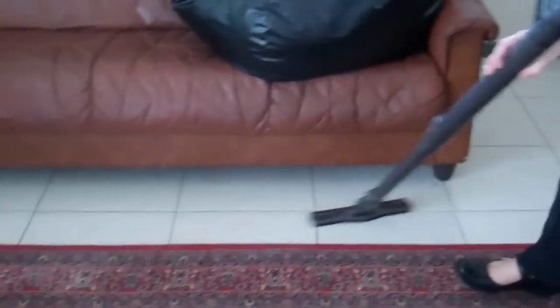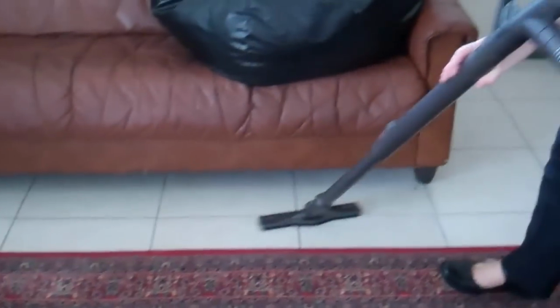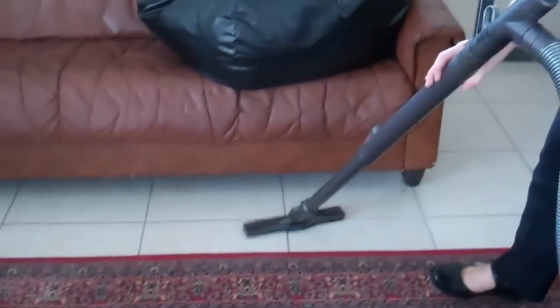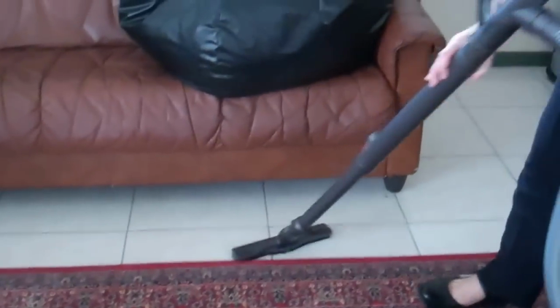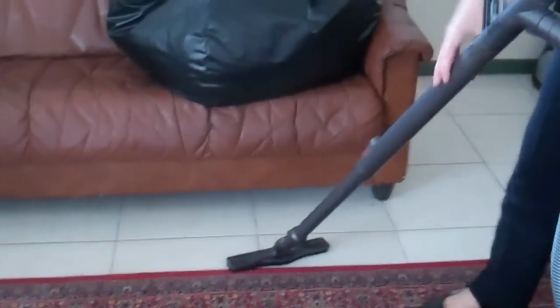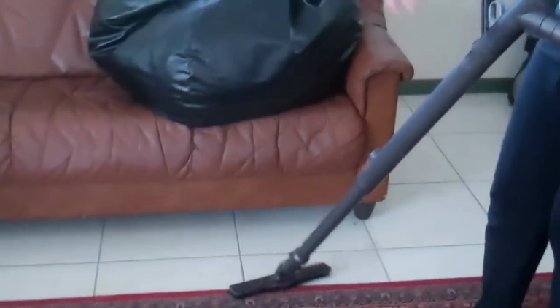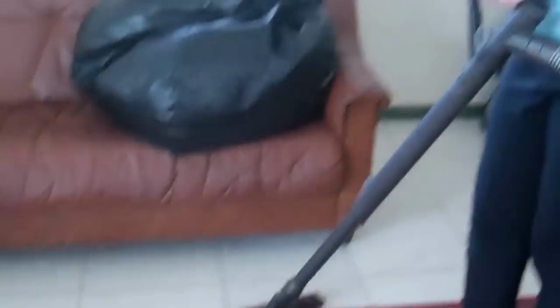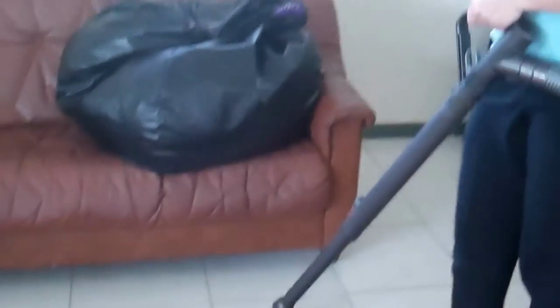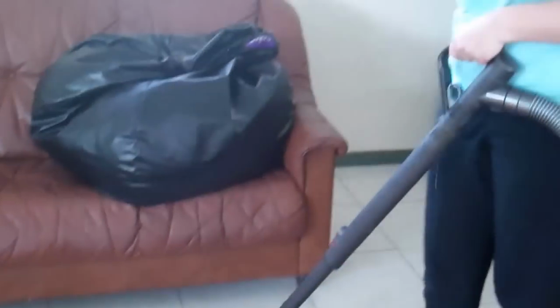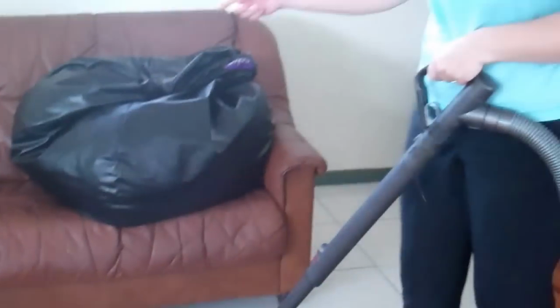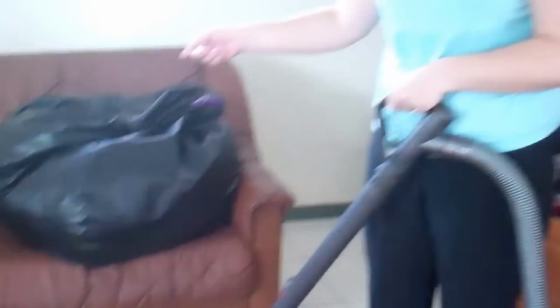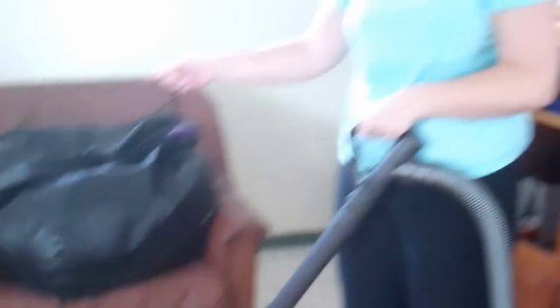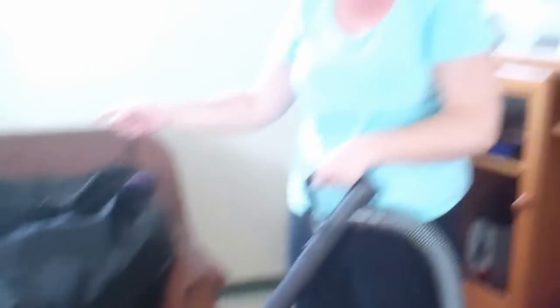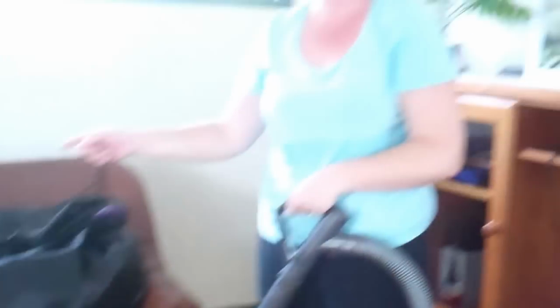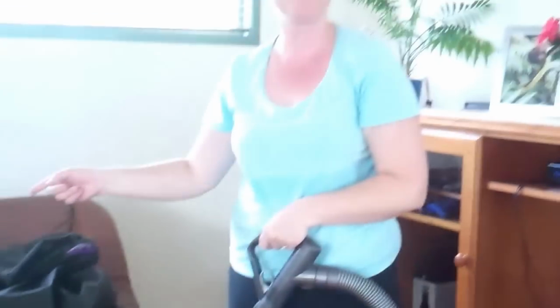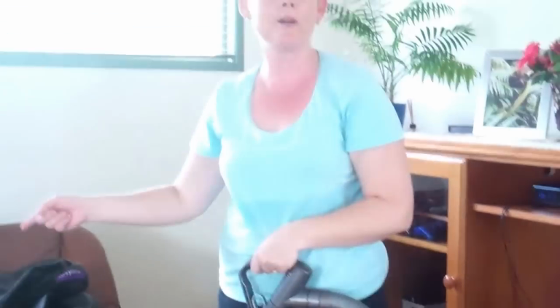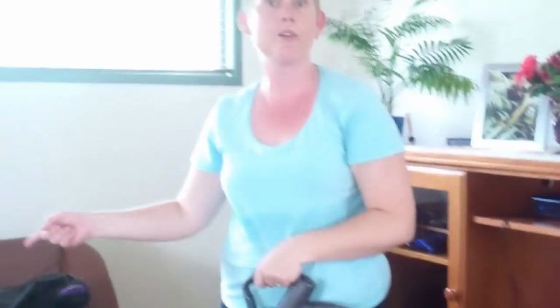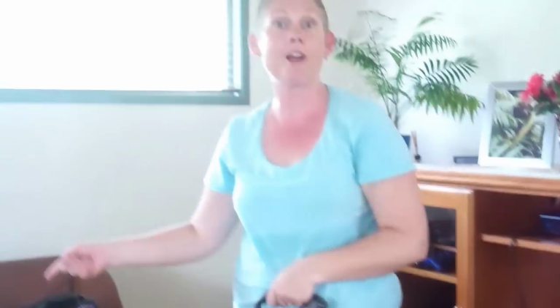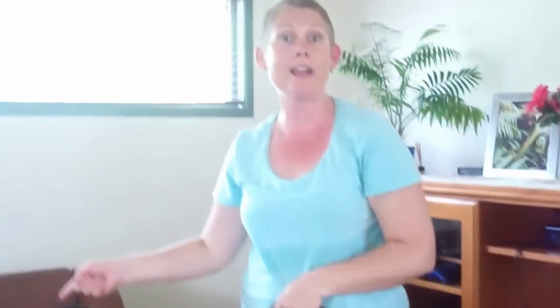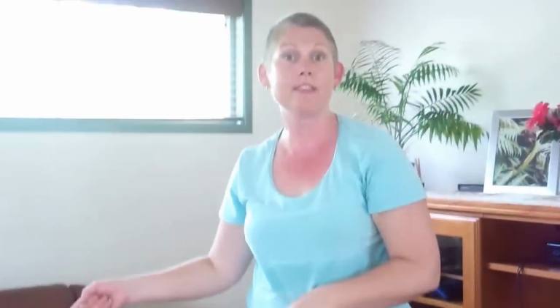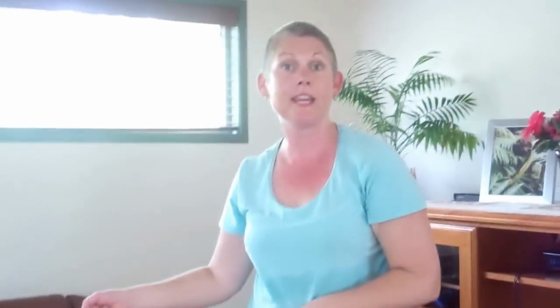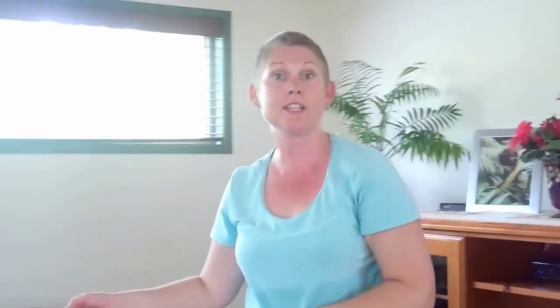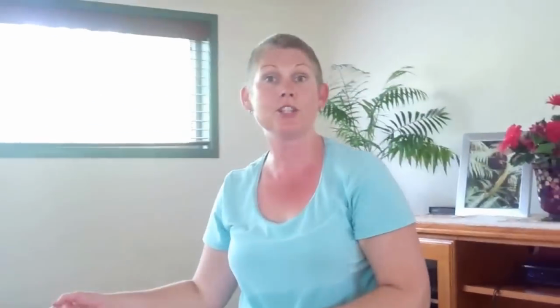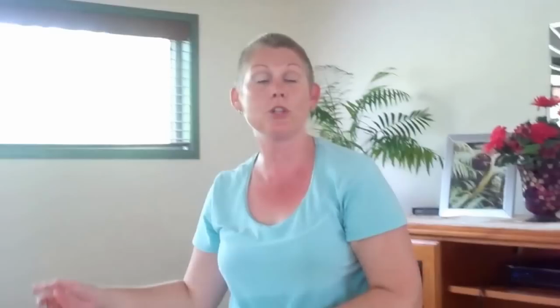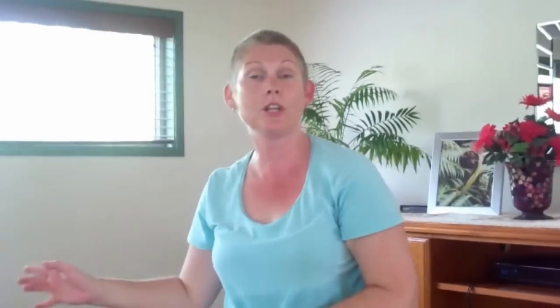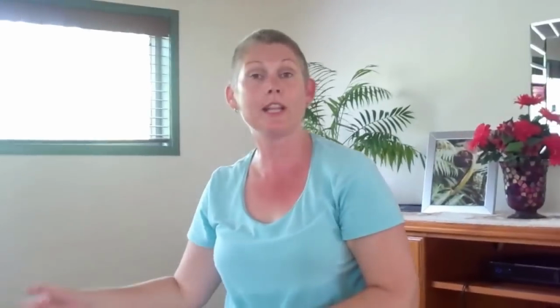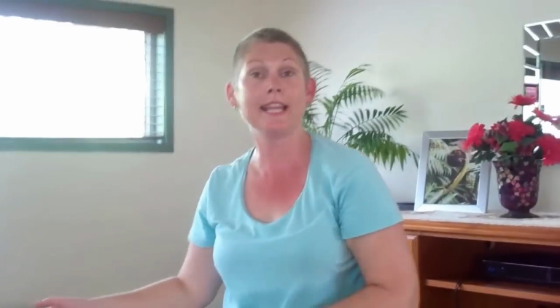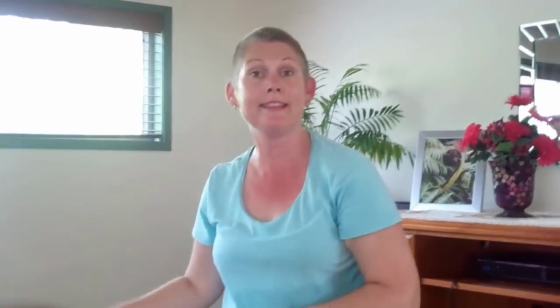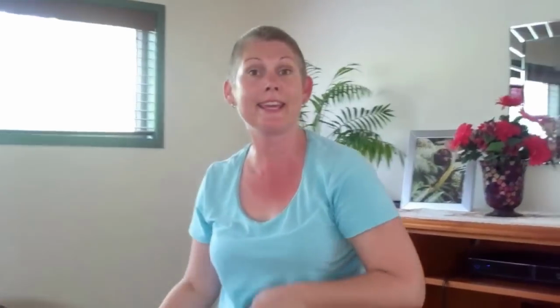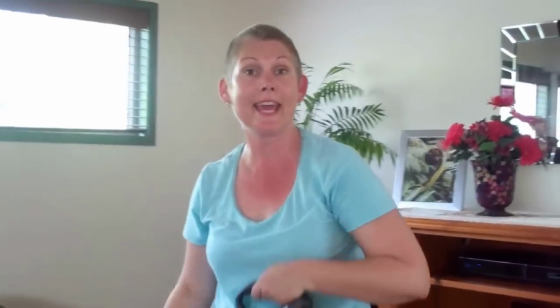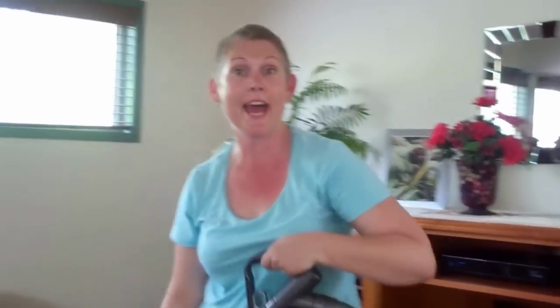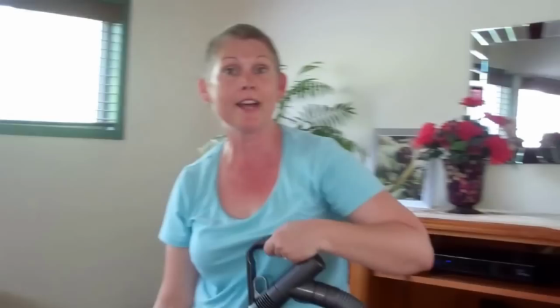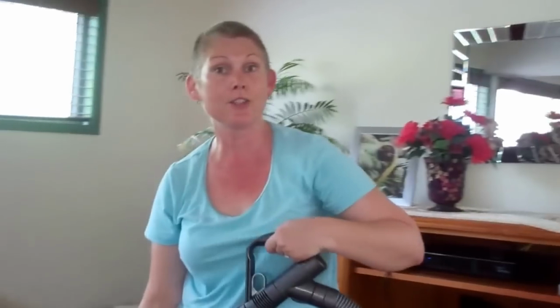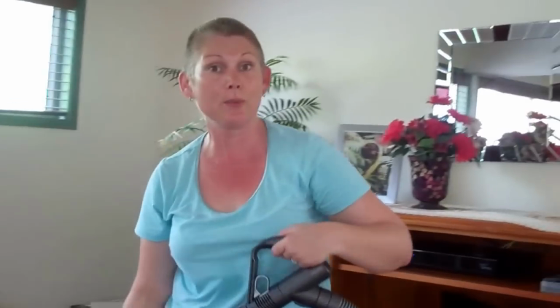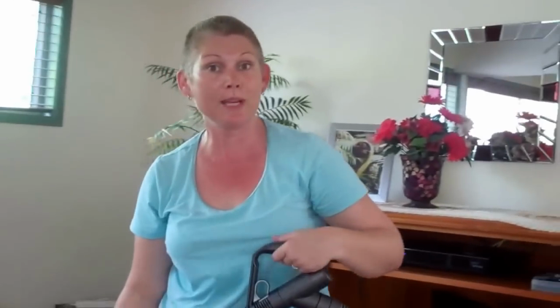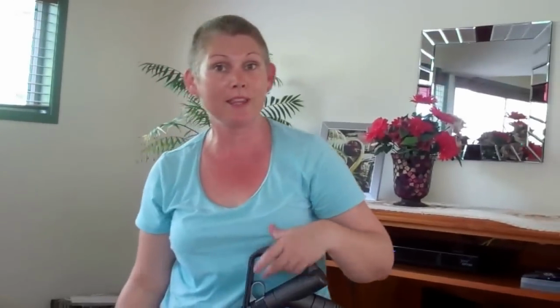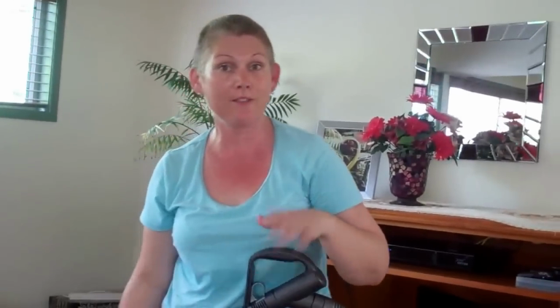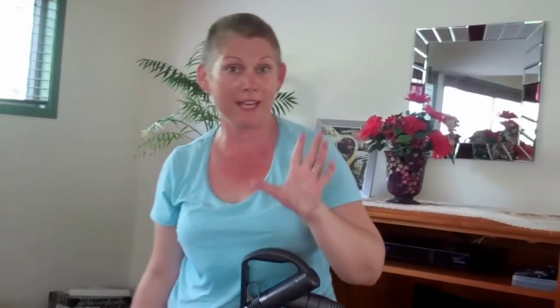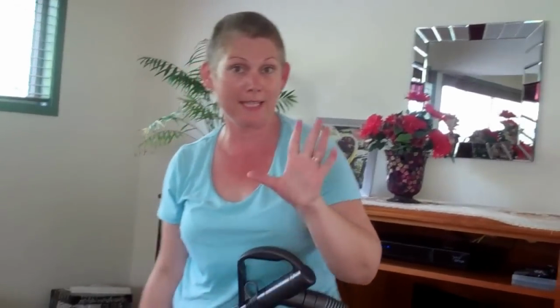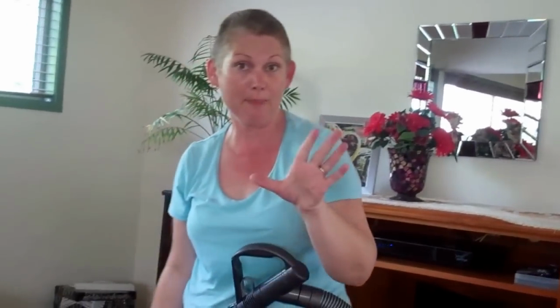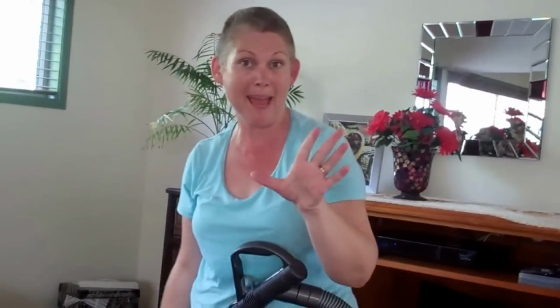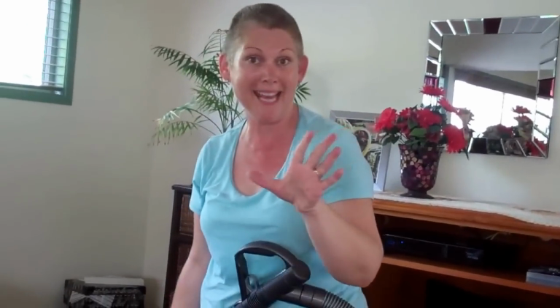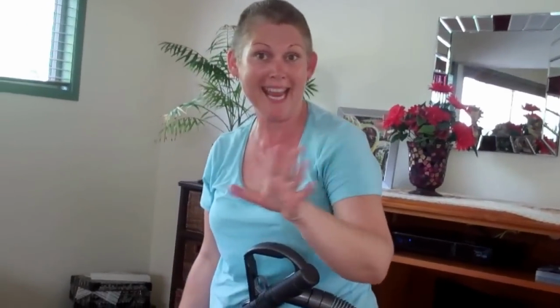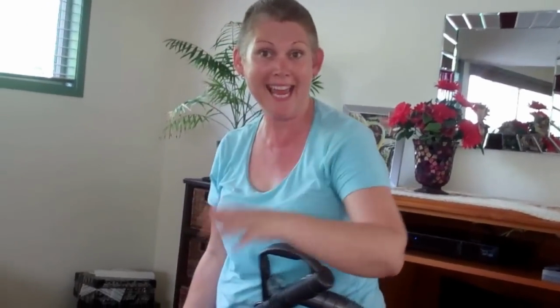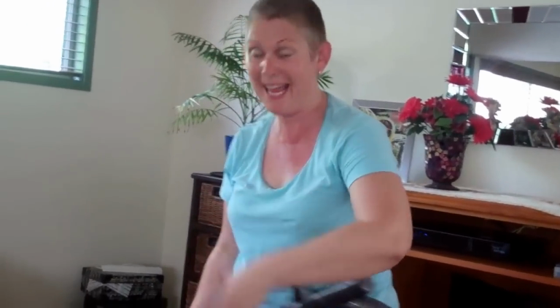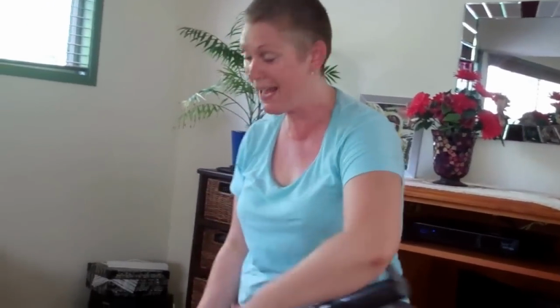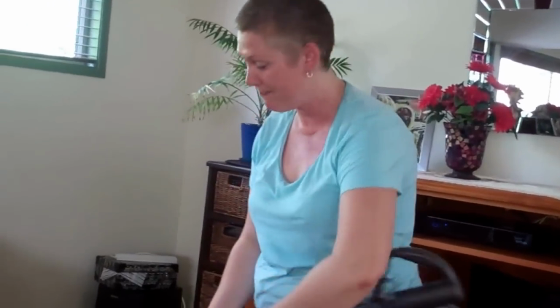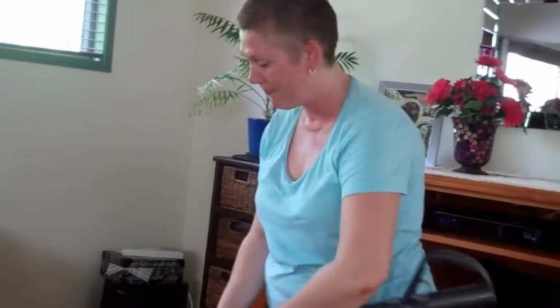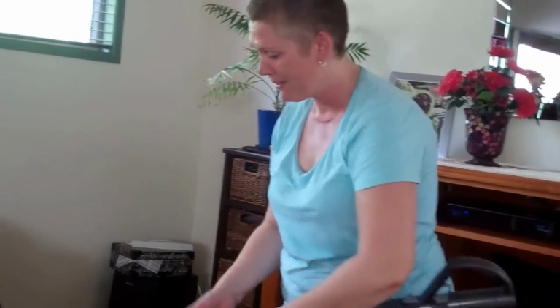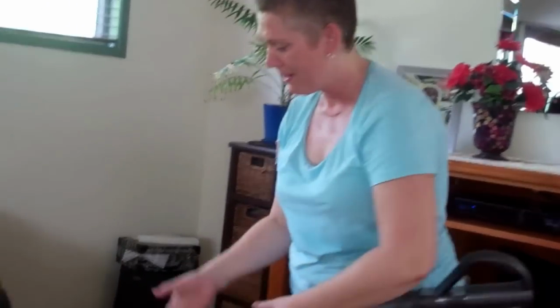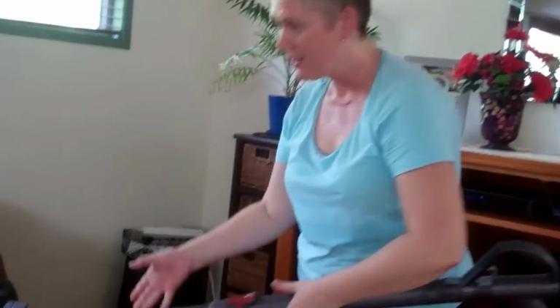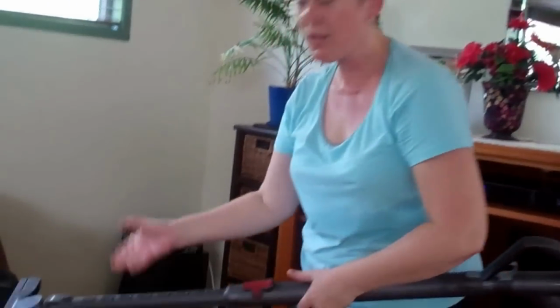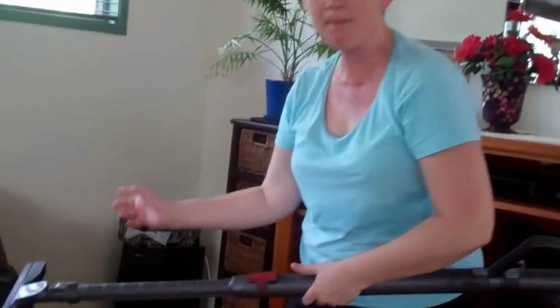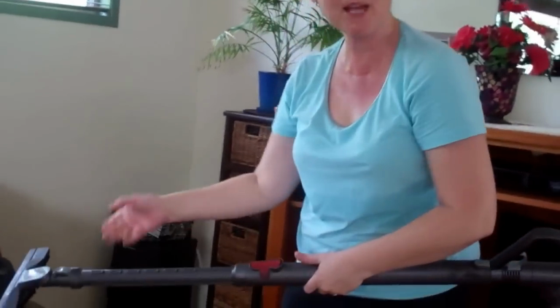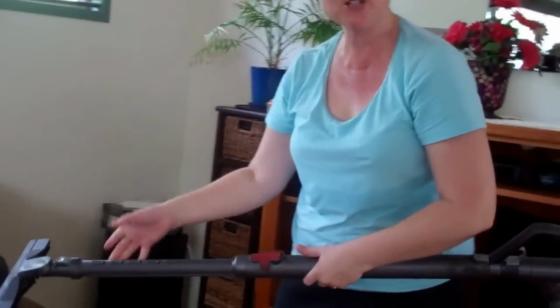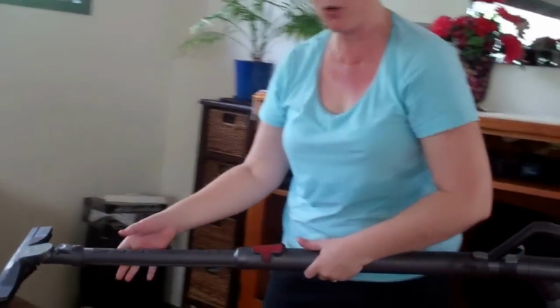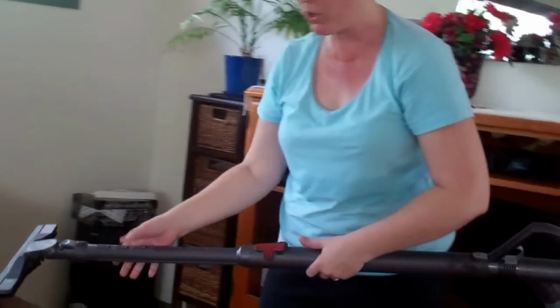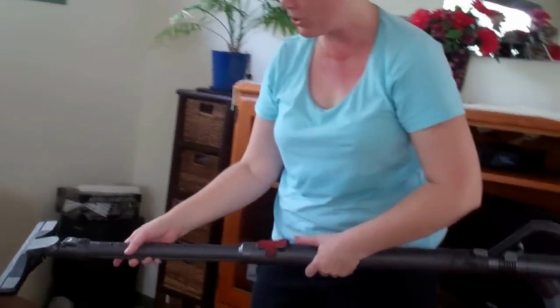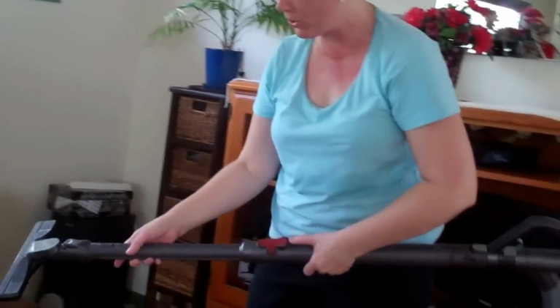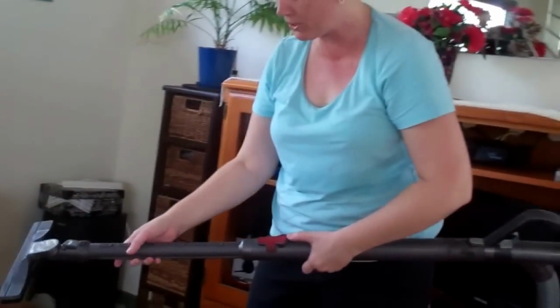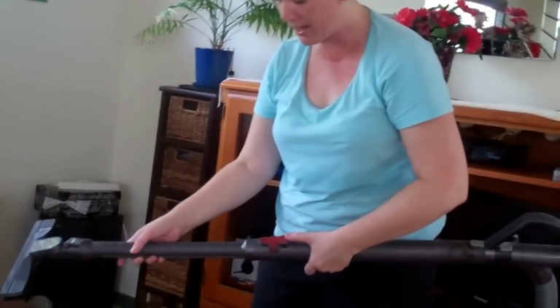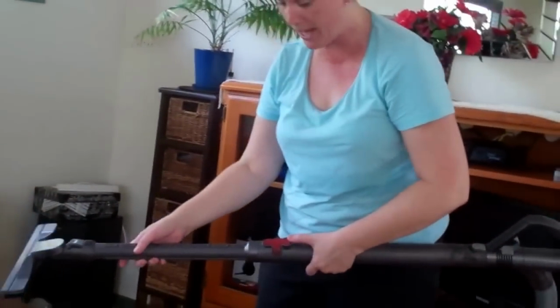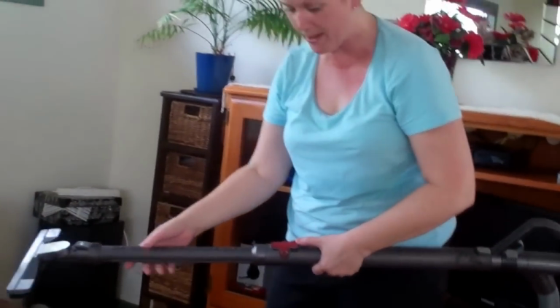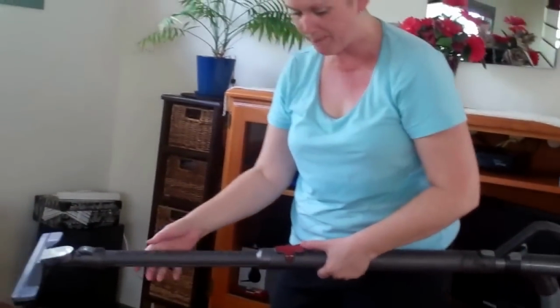The vacuum cleaner might be a great thing to clean the couch with if there's hair — so make sure you use that.